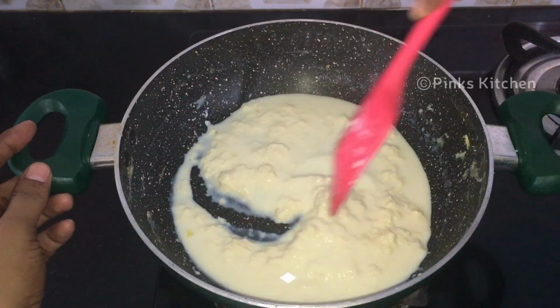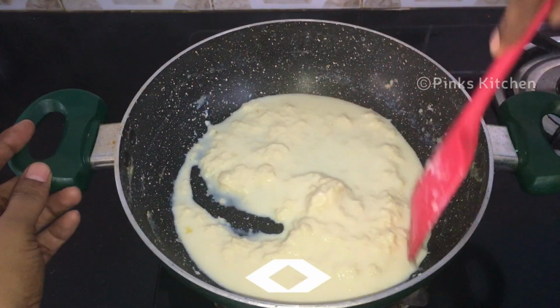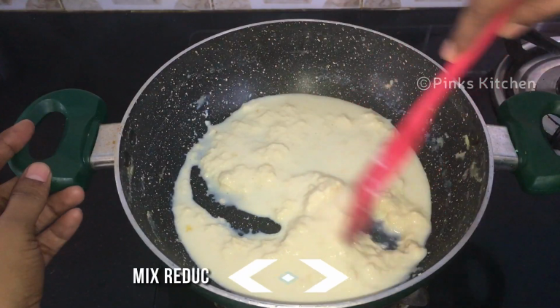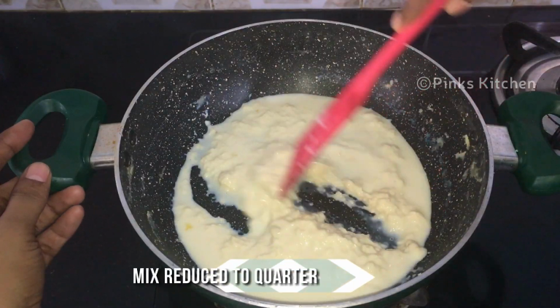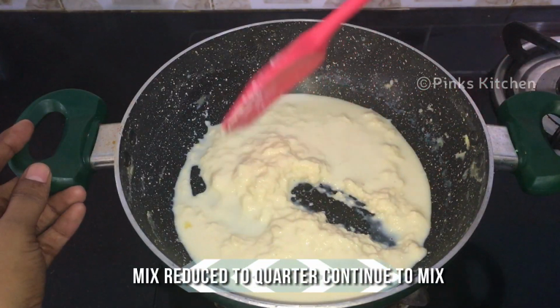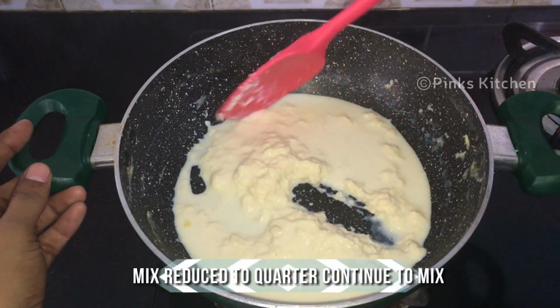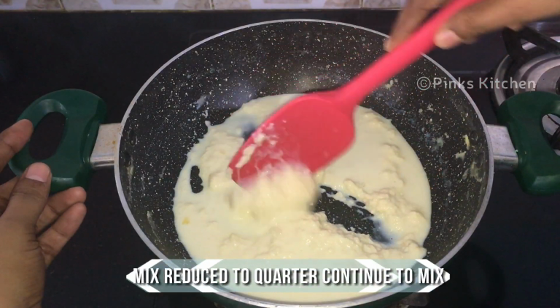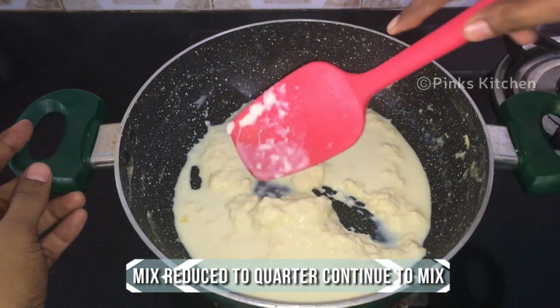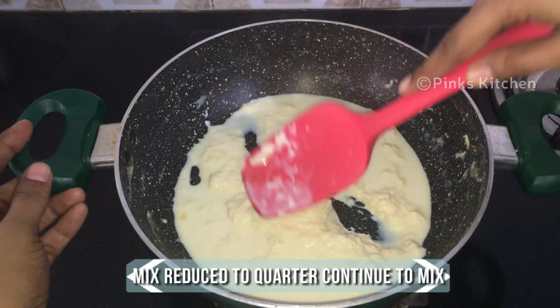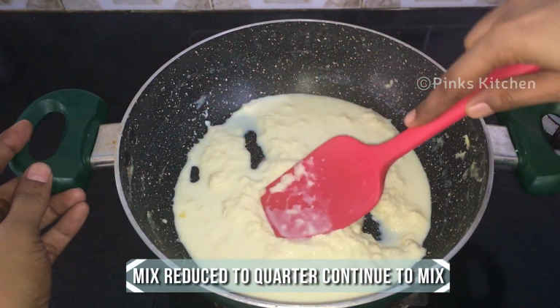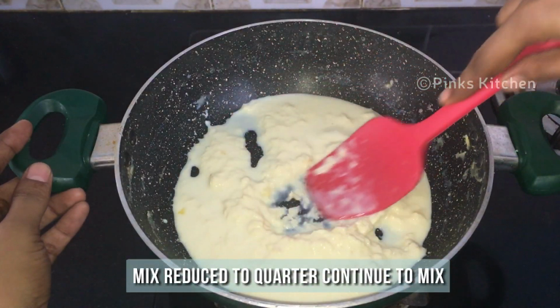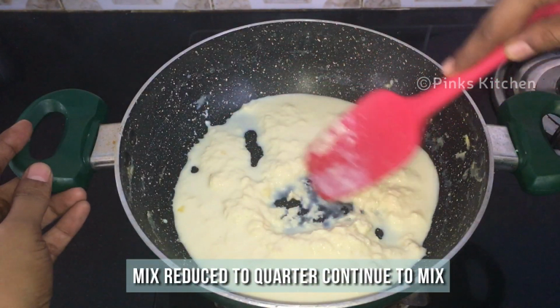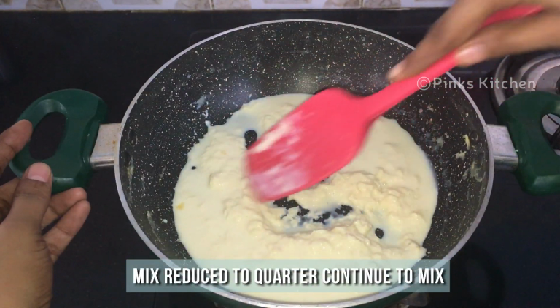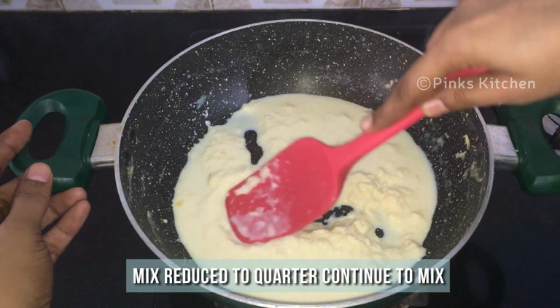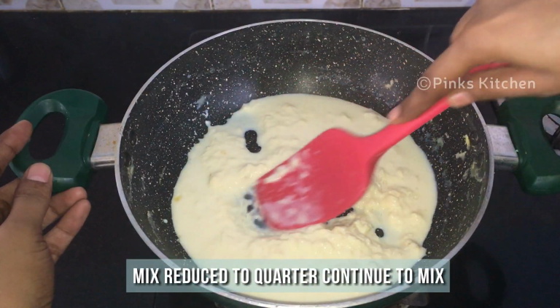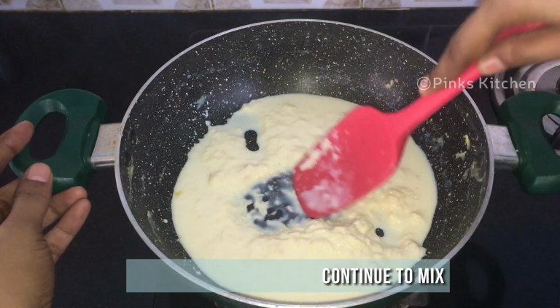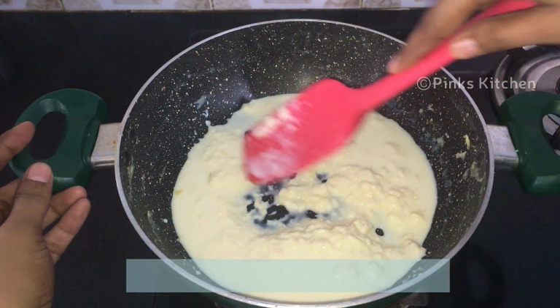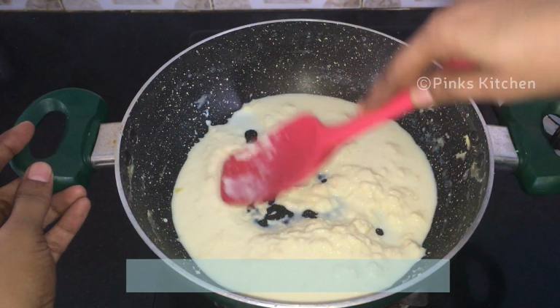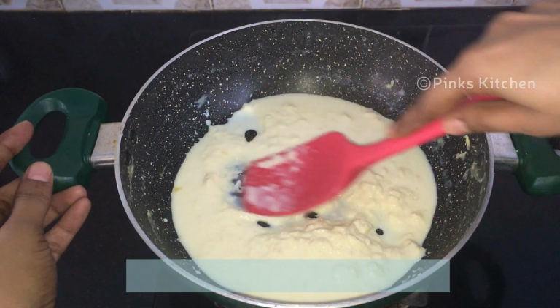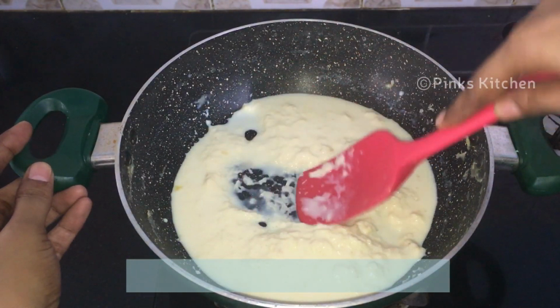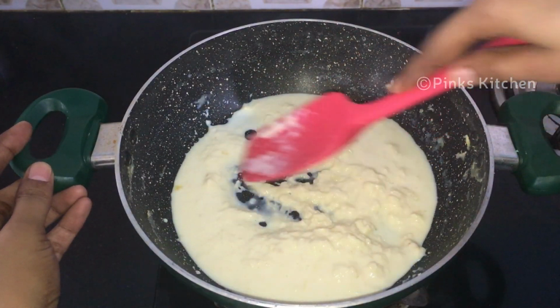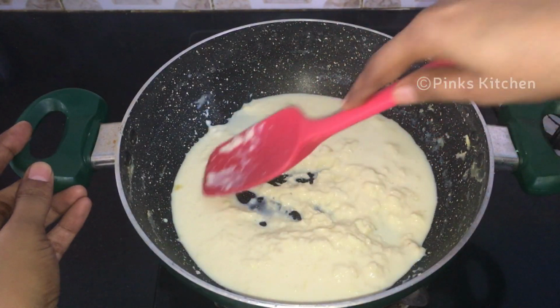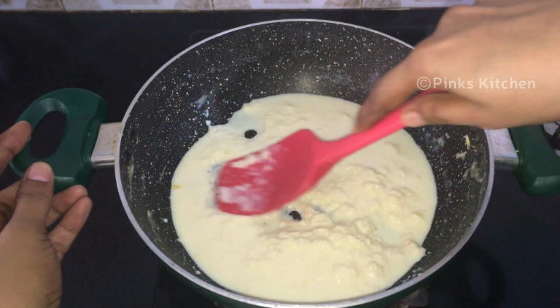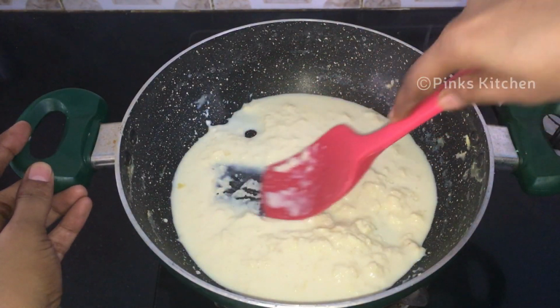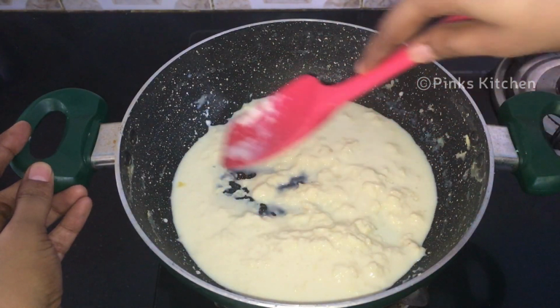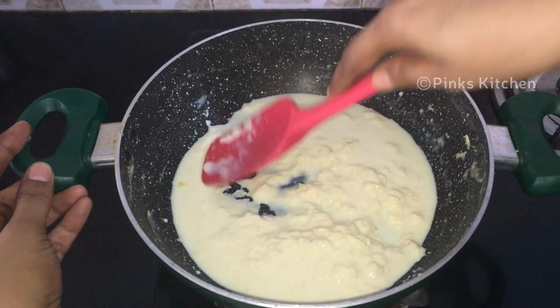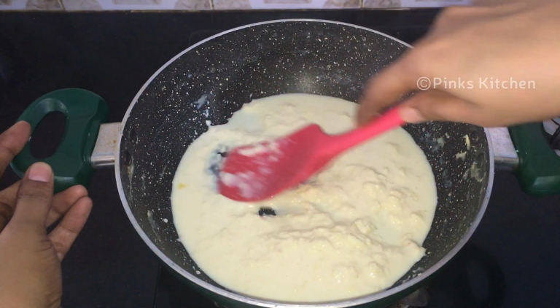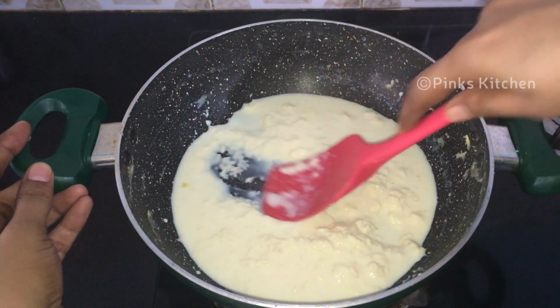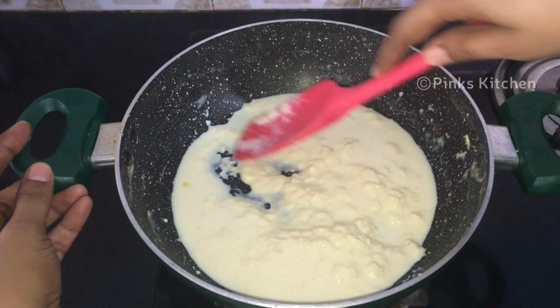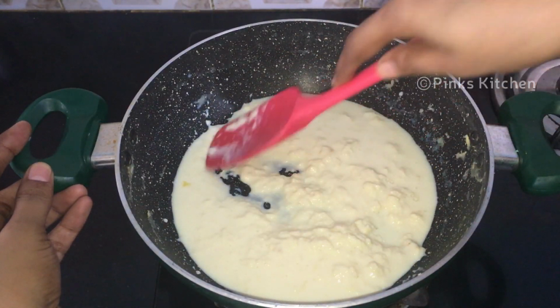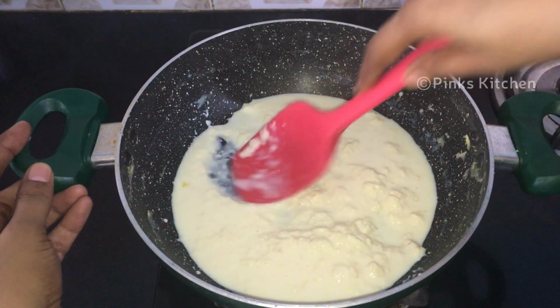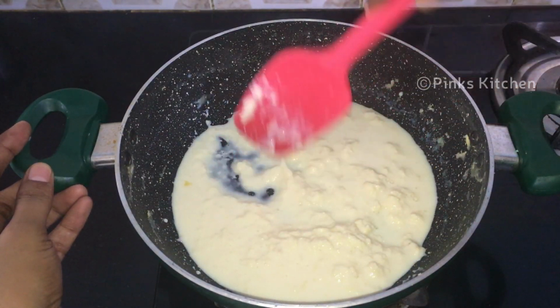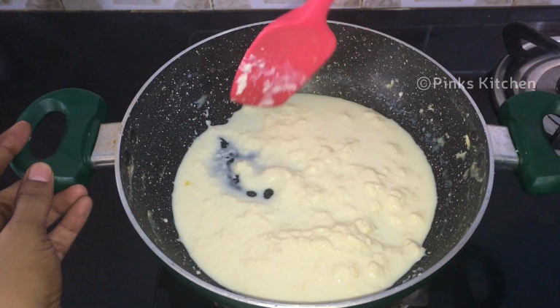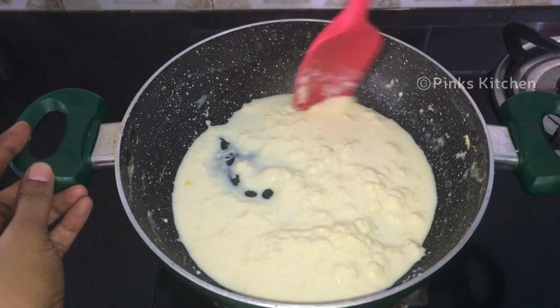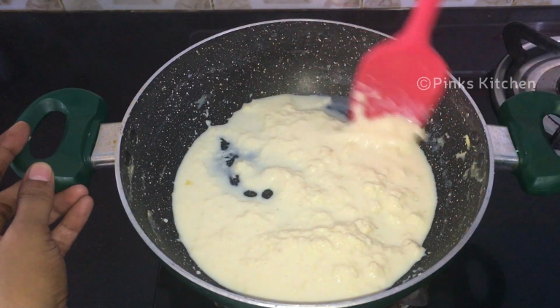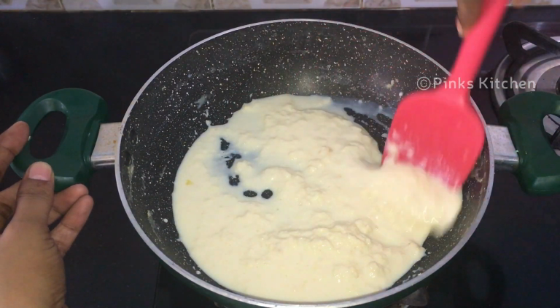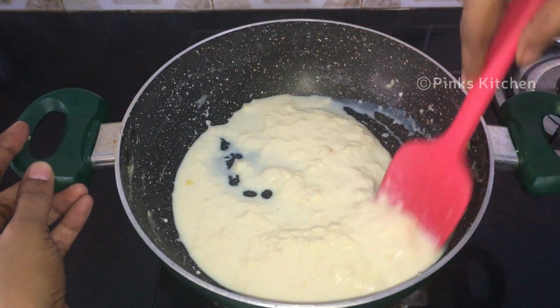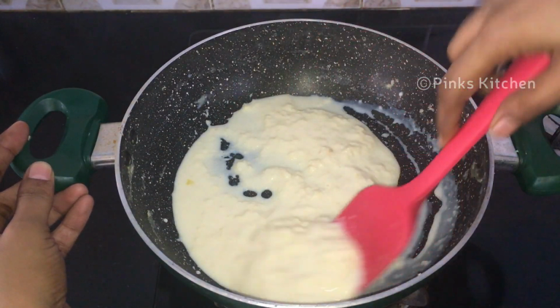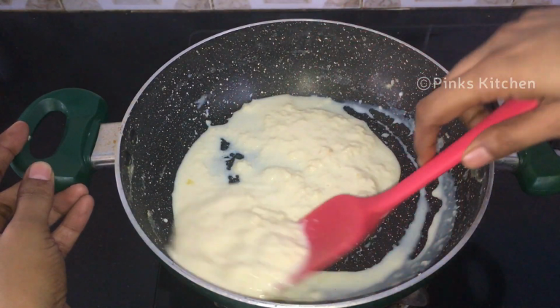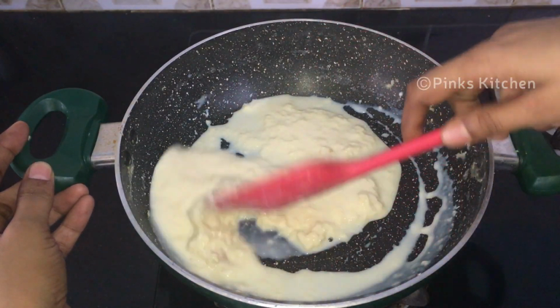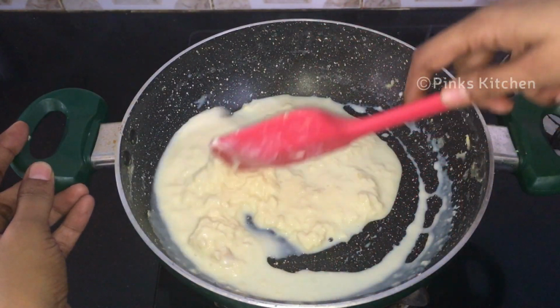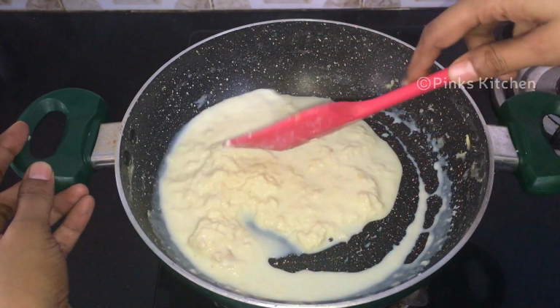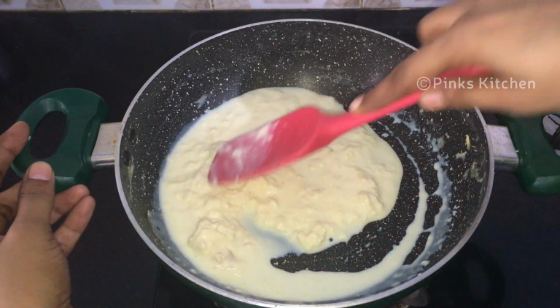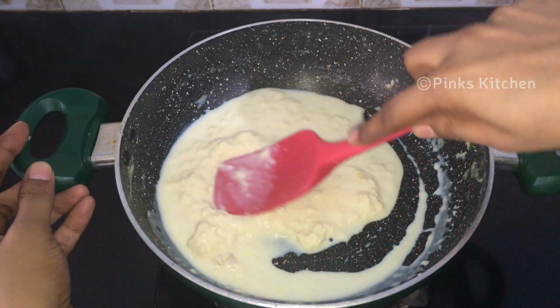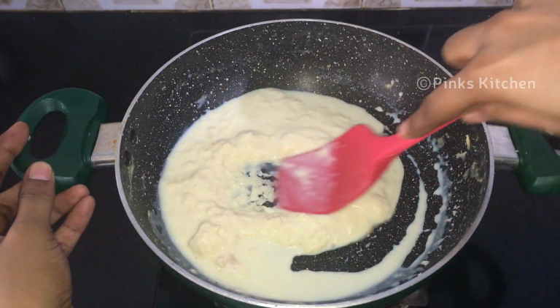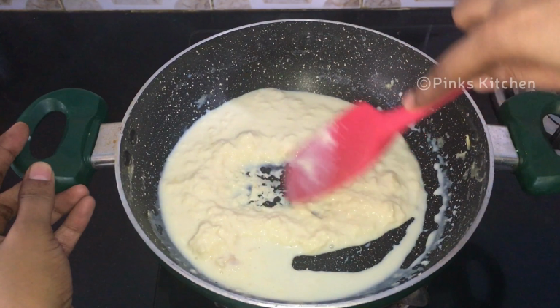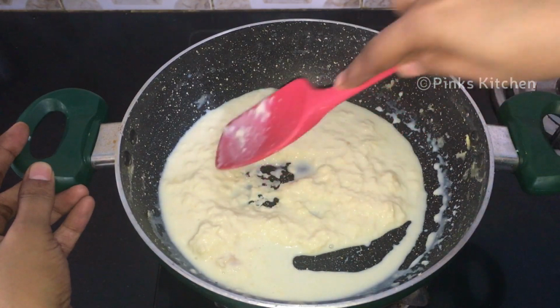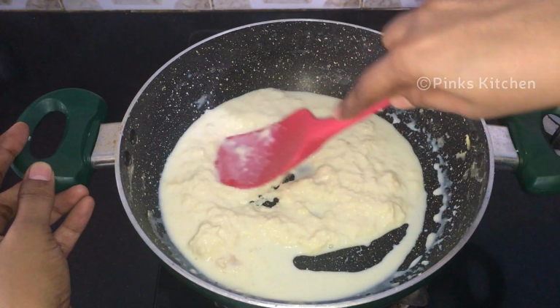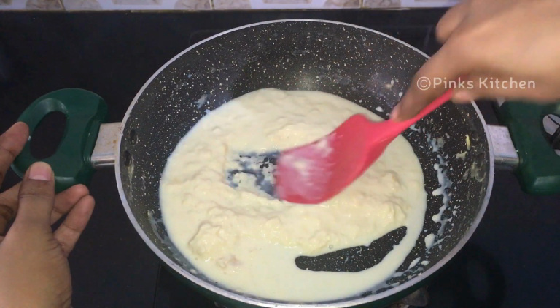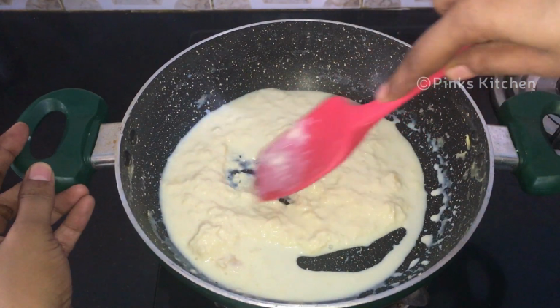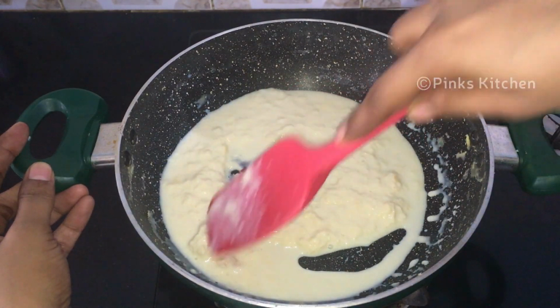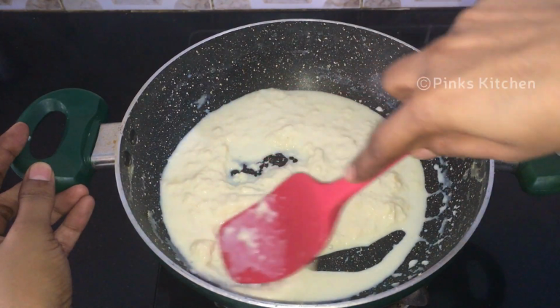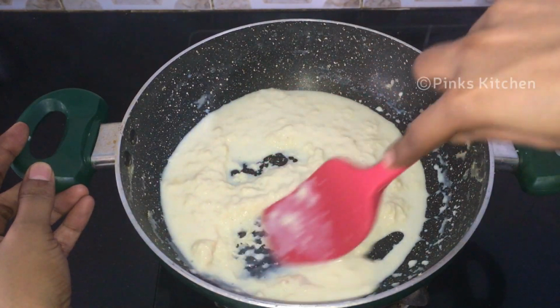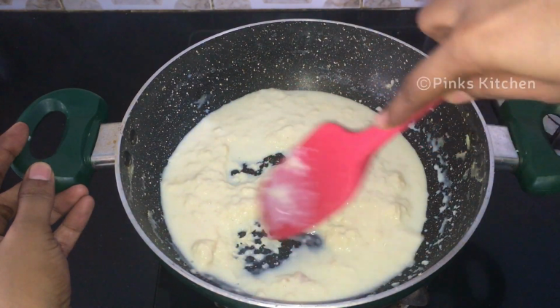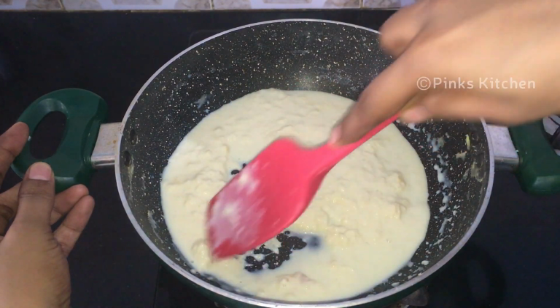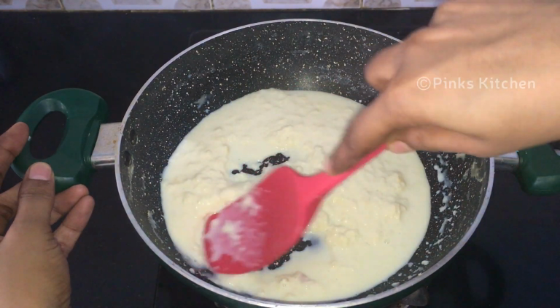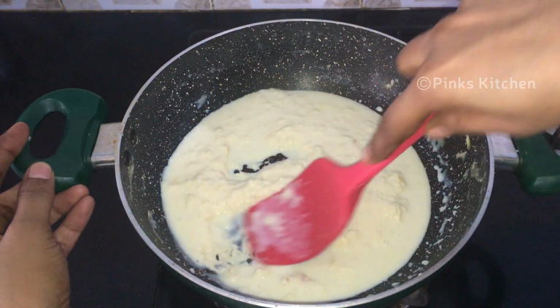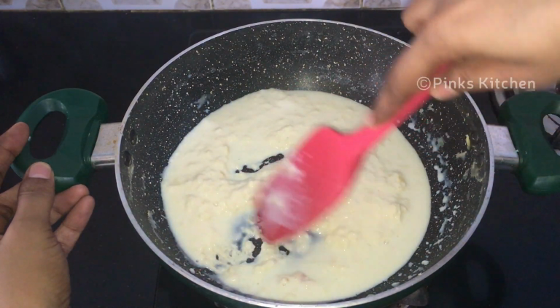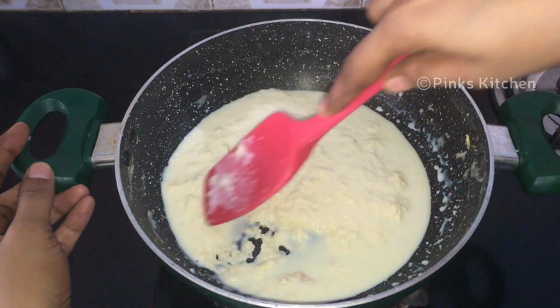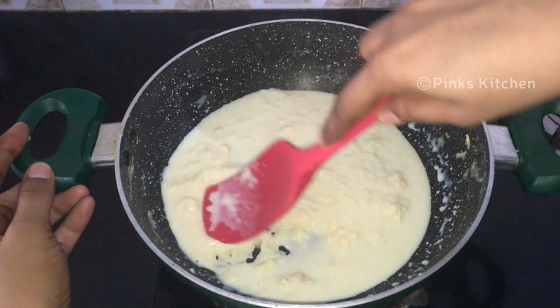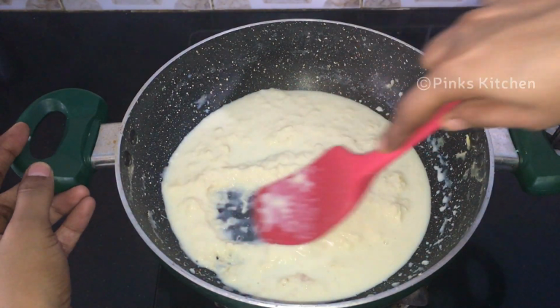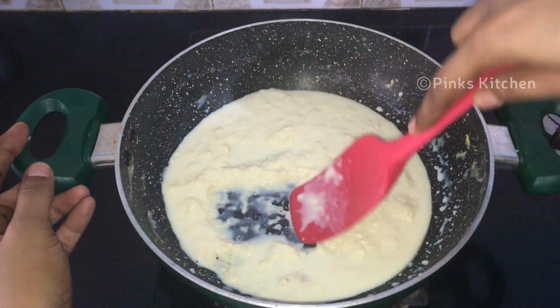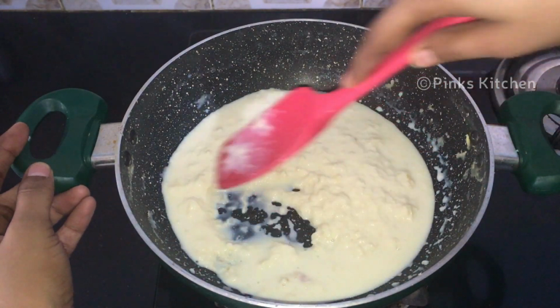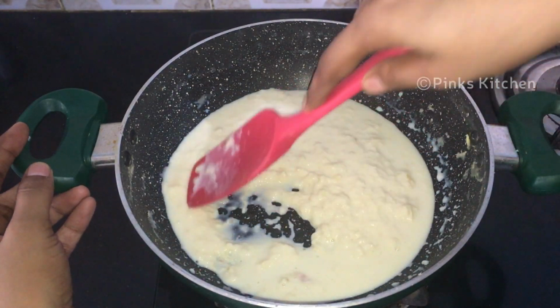After 10 more minutes the milk has reduced to a quarter and it has formed a lot of cream. Mash it well with a spatula and continue to mix.